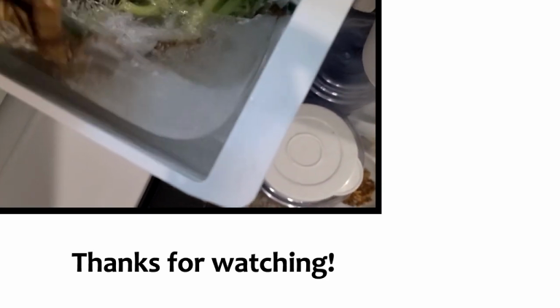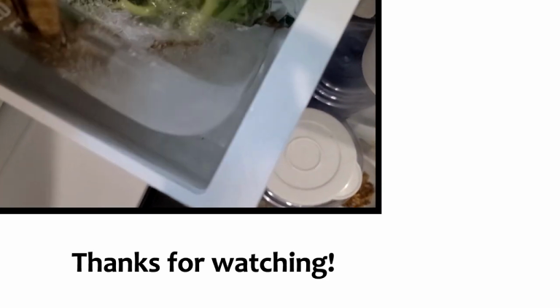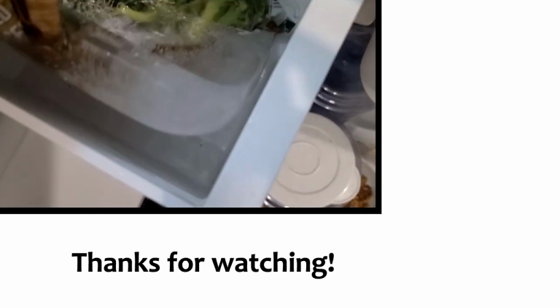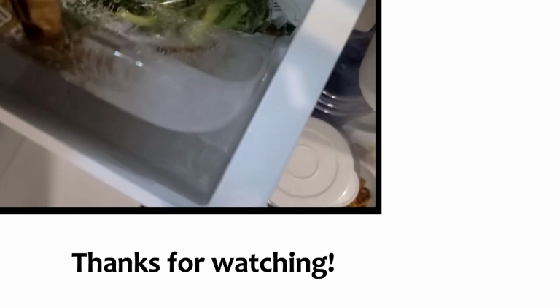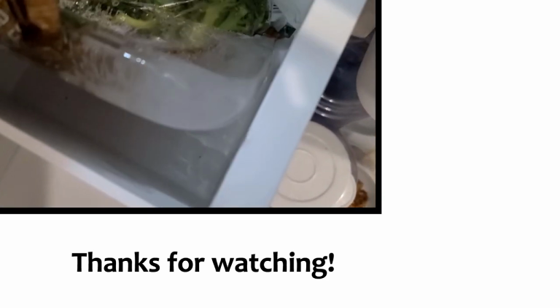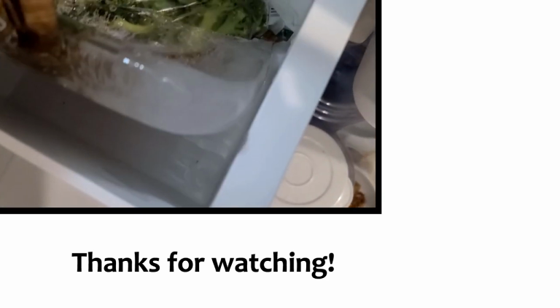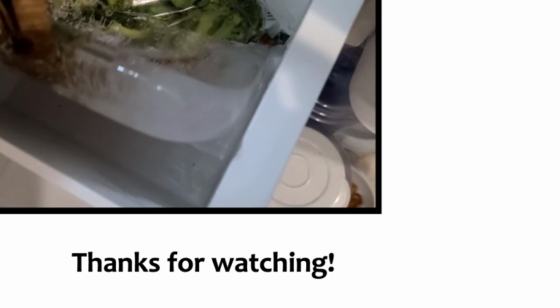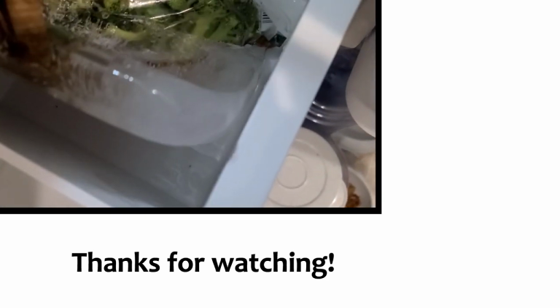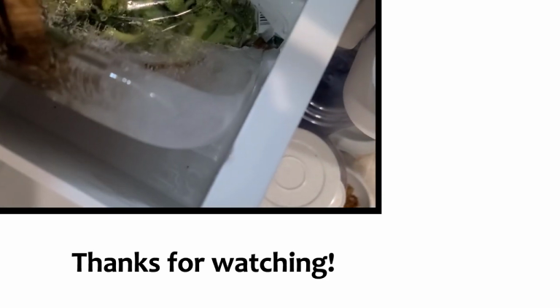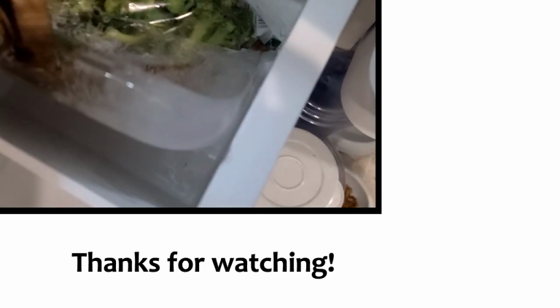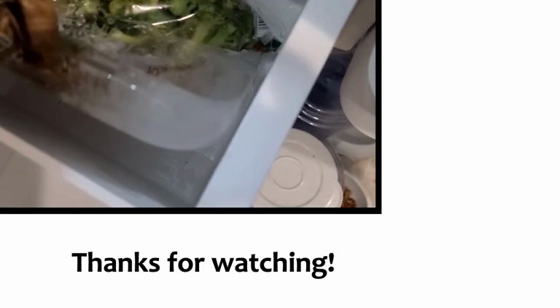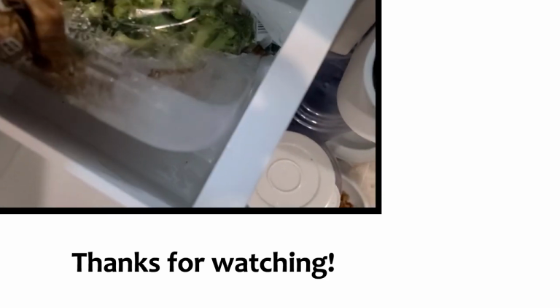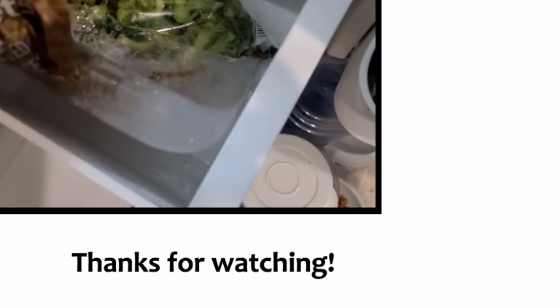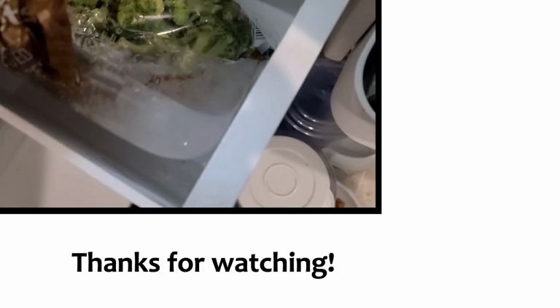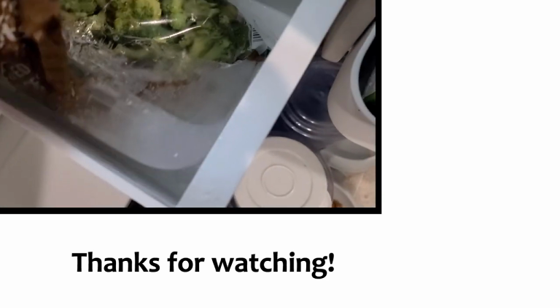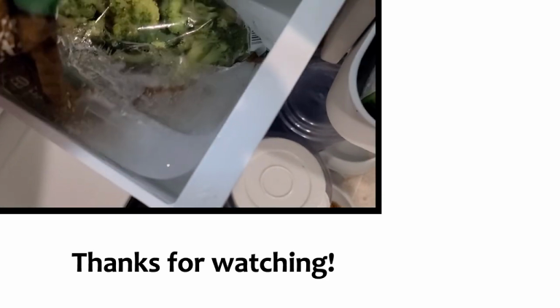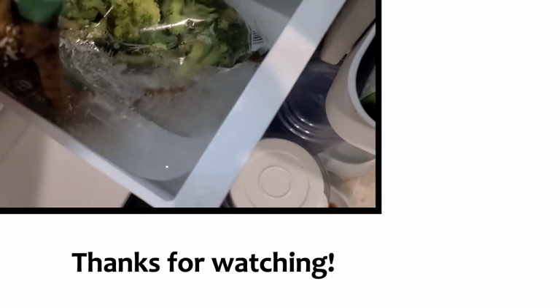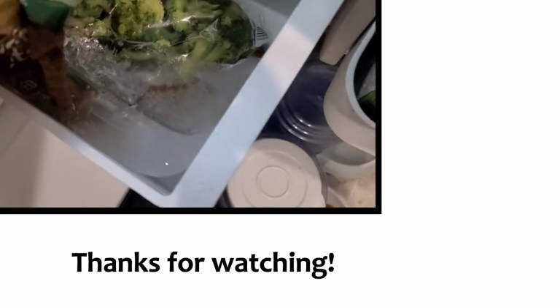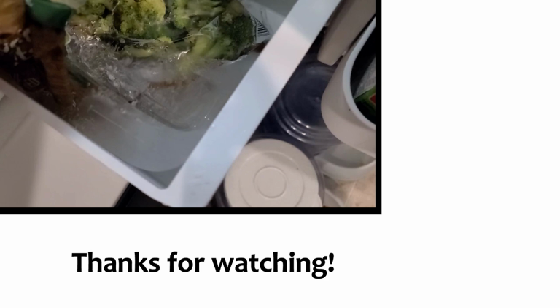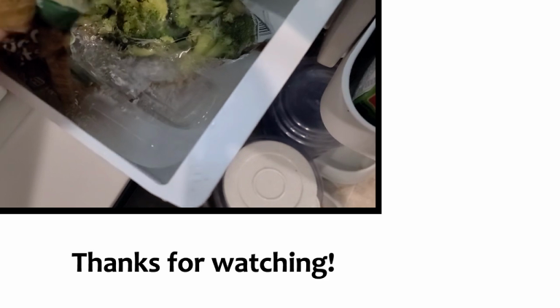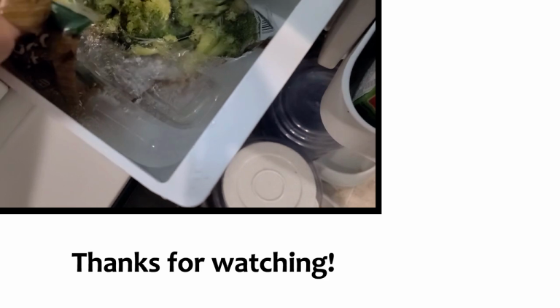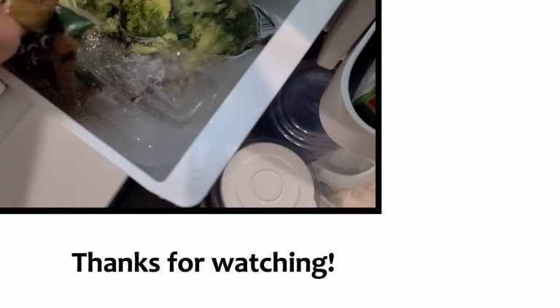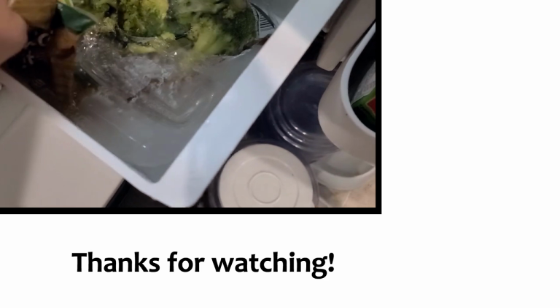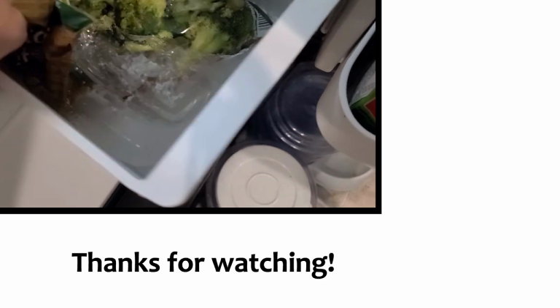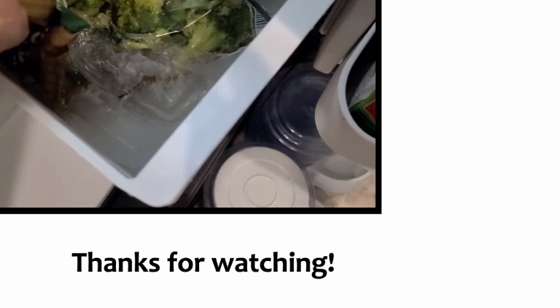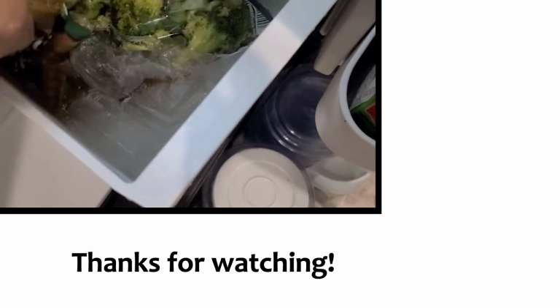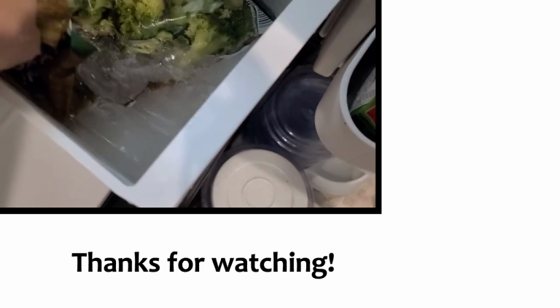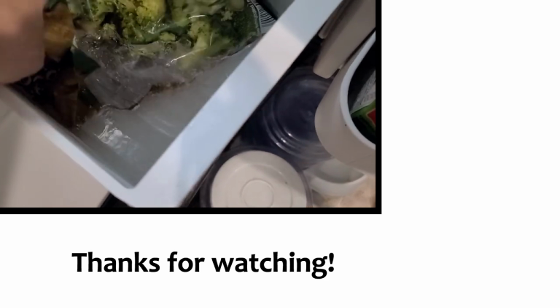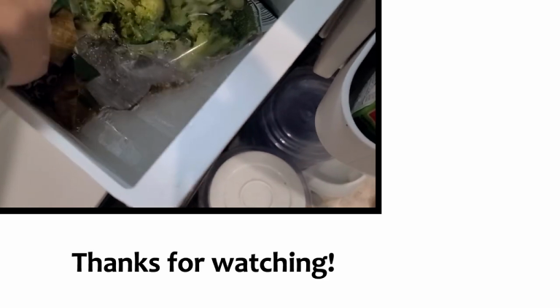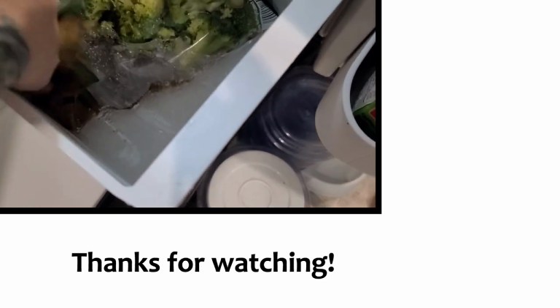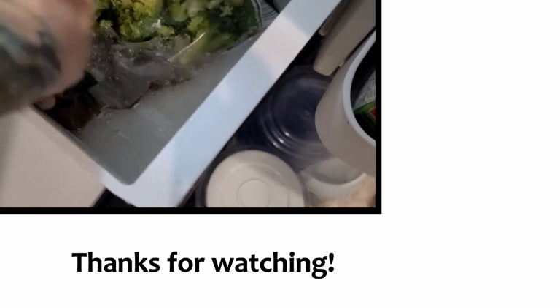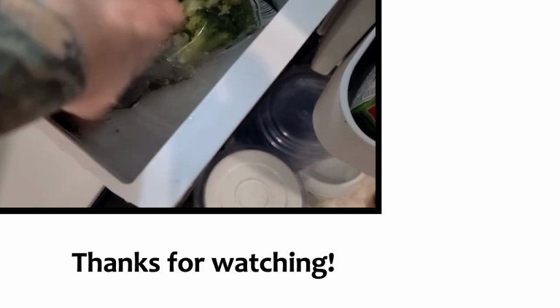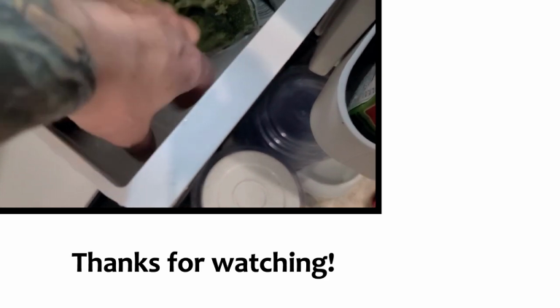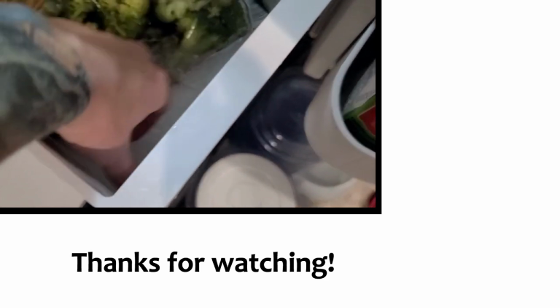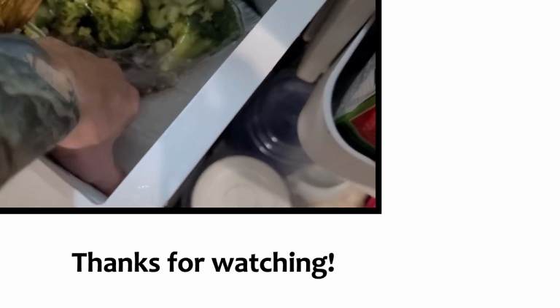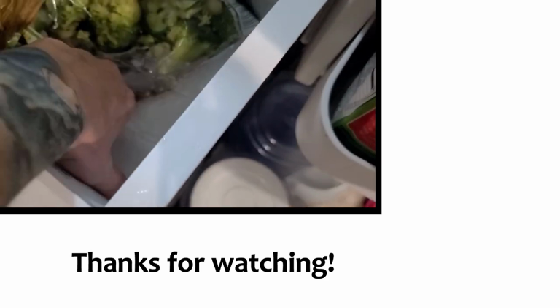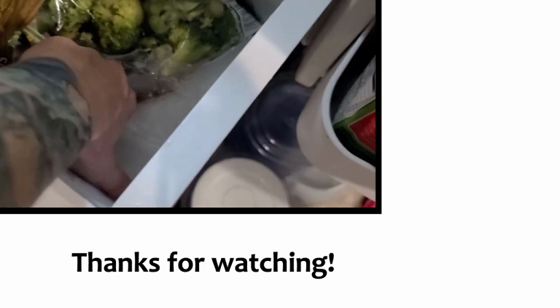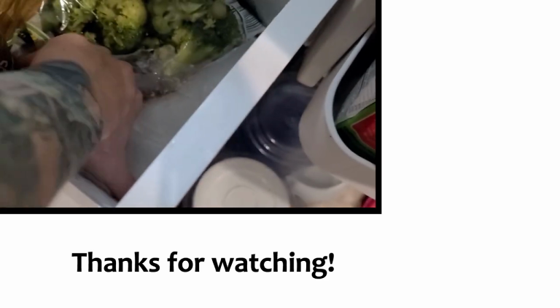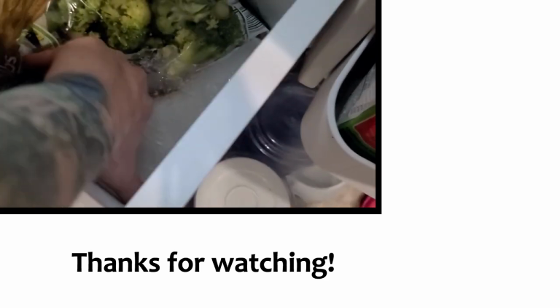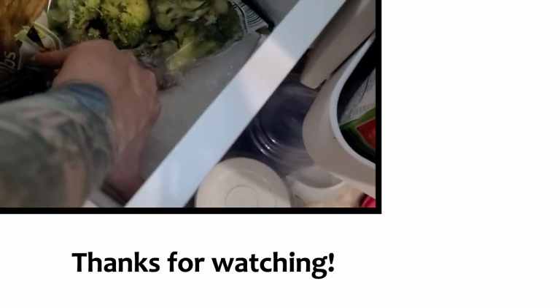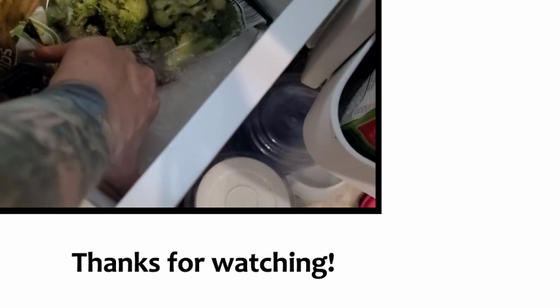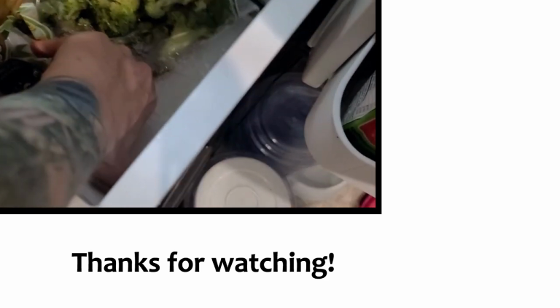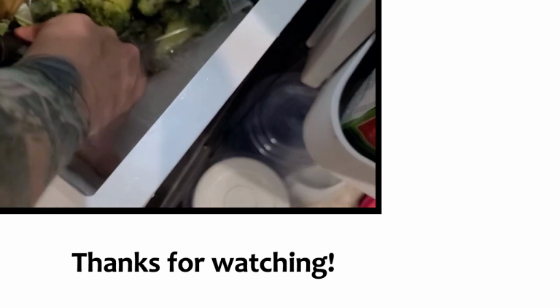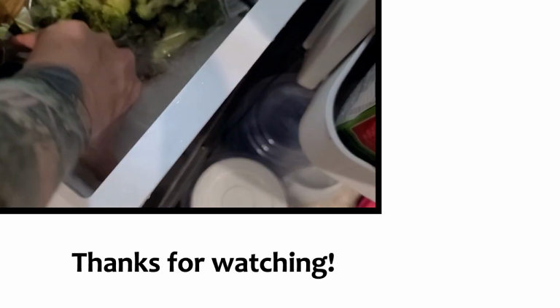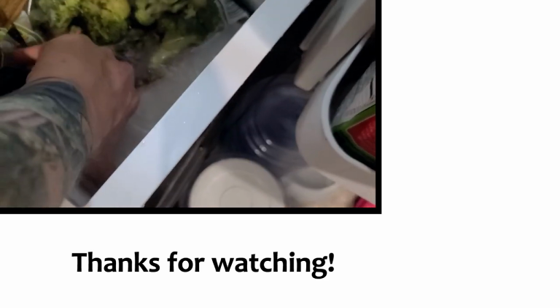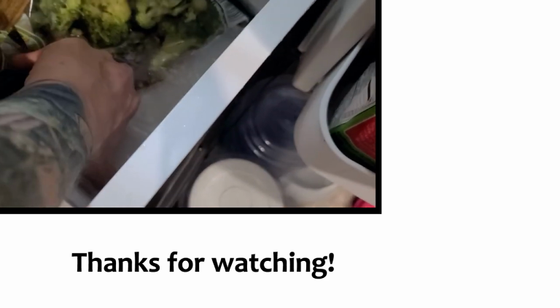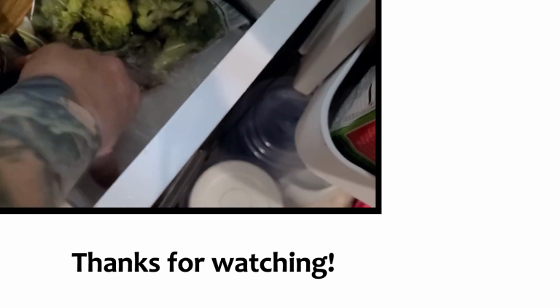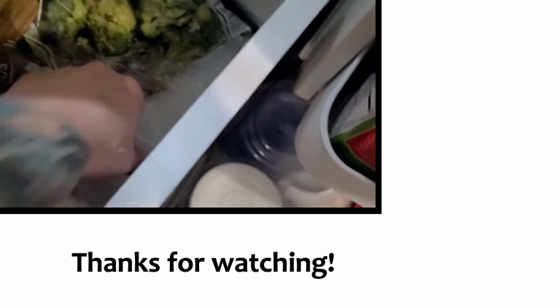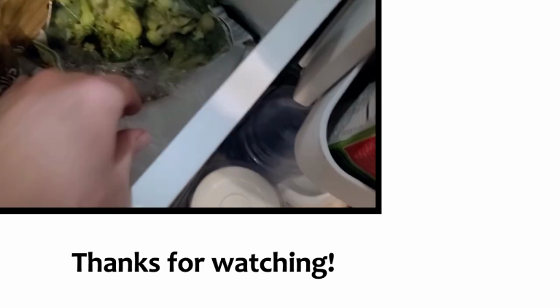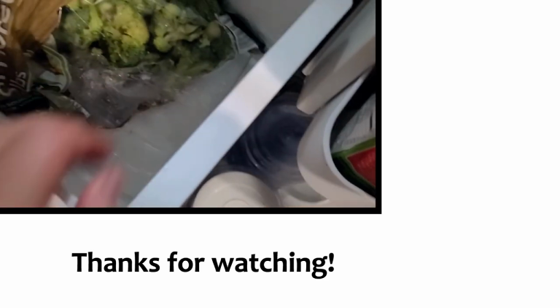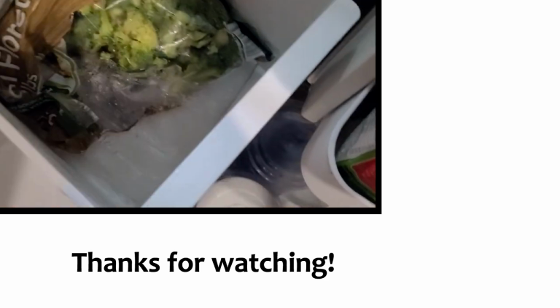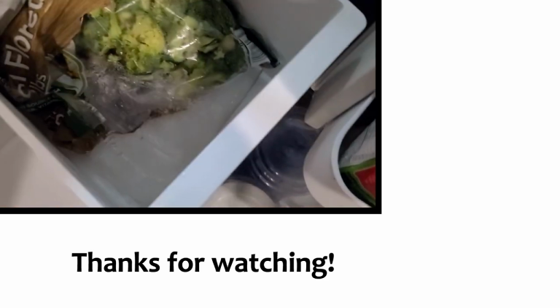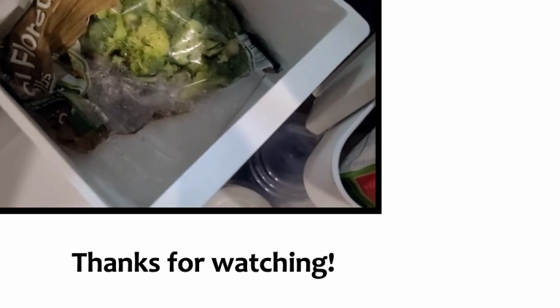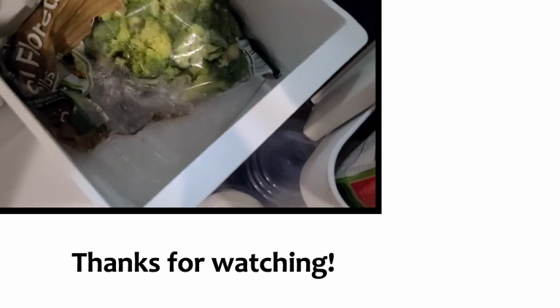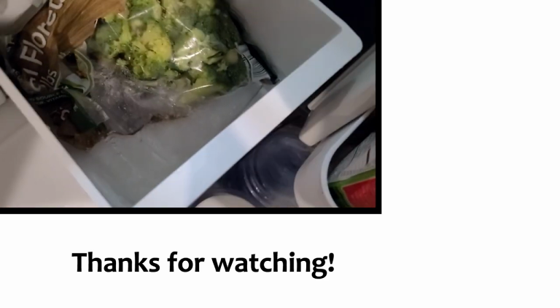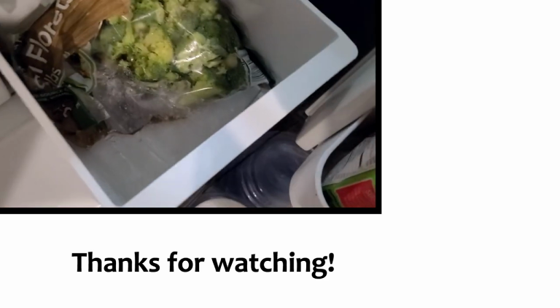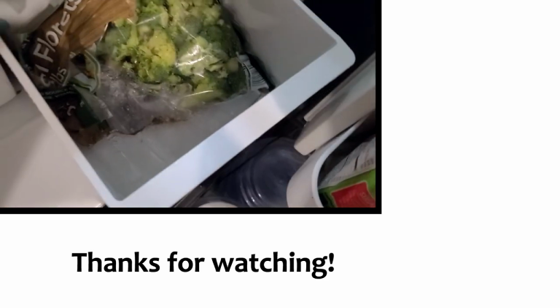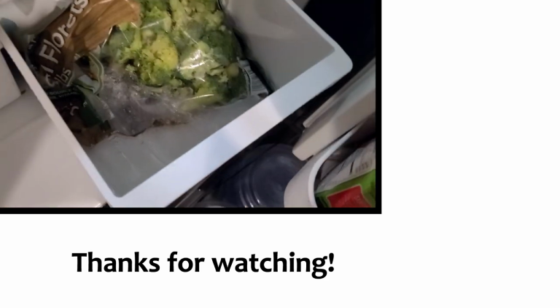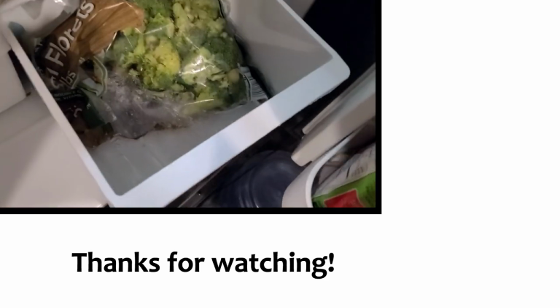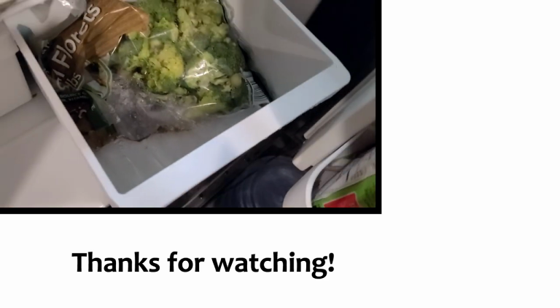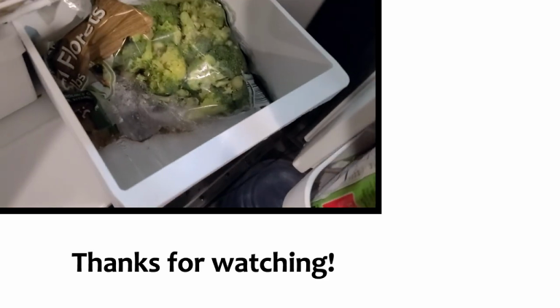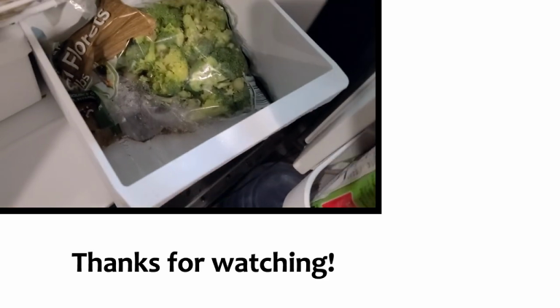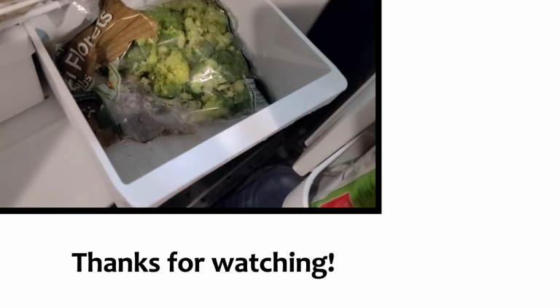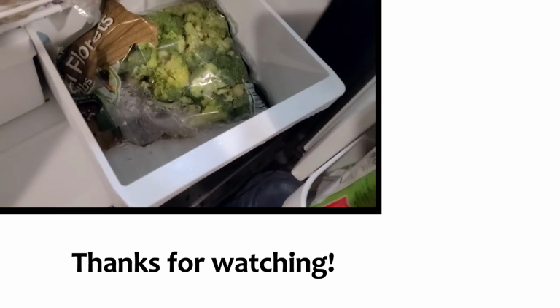There is ice at the bottom of this drawer — it is slowly melting, which is a good thing.